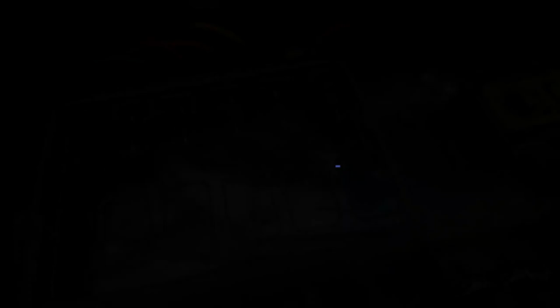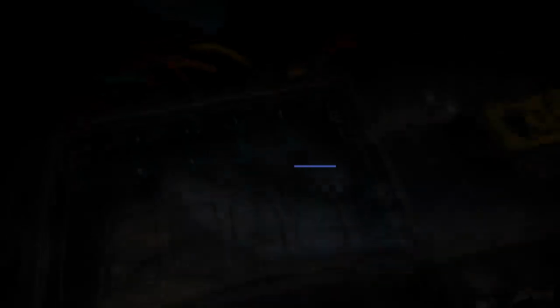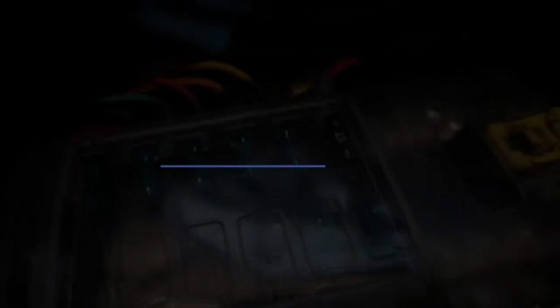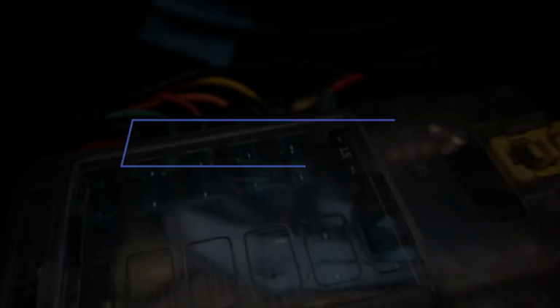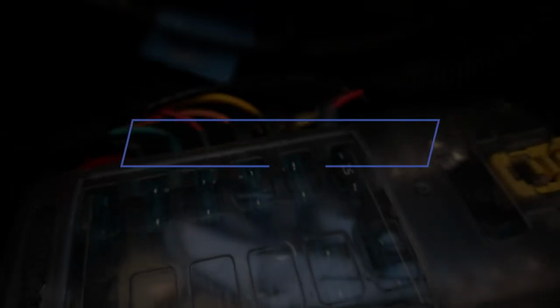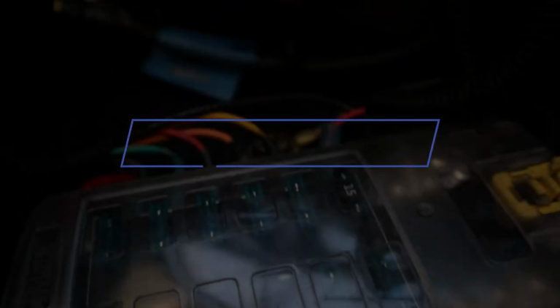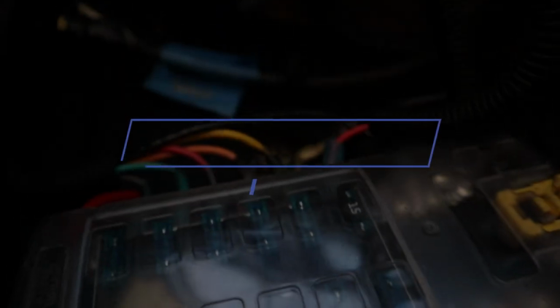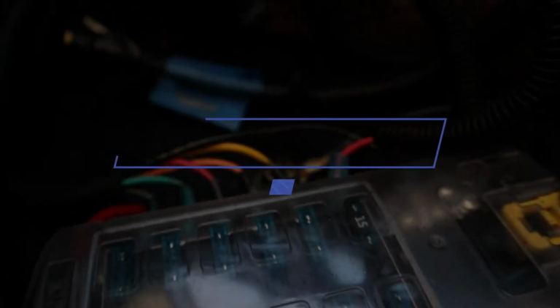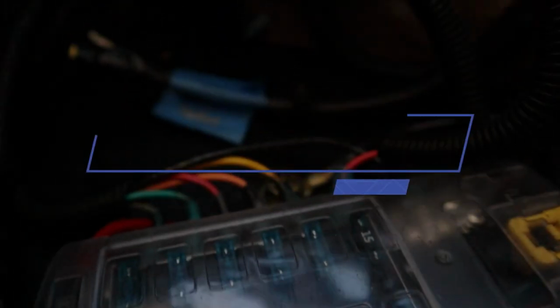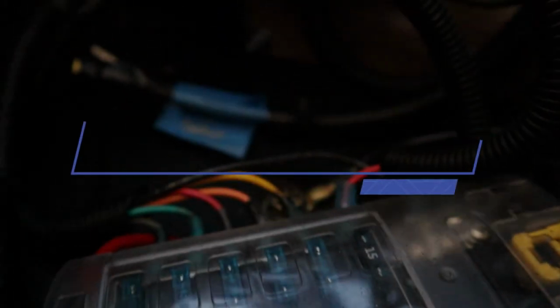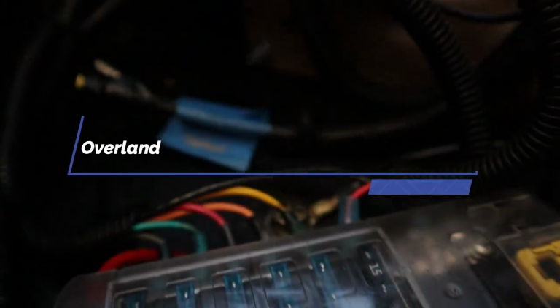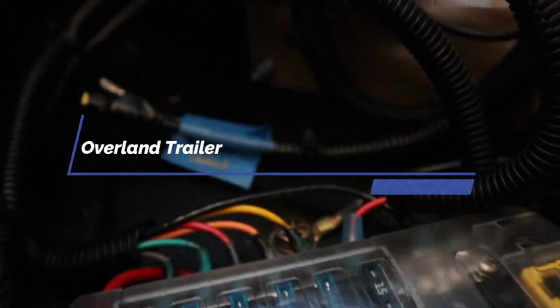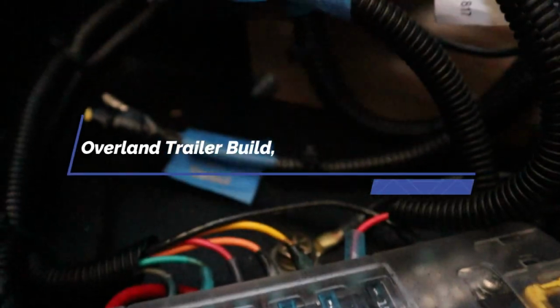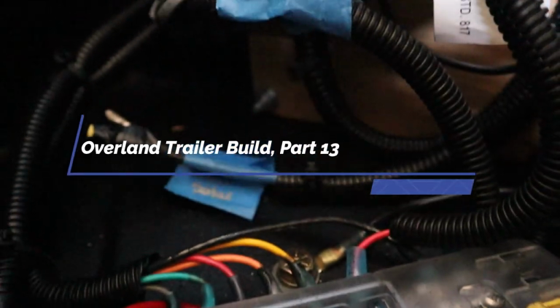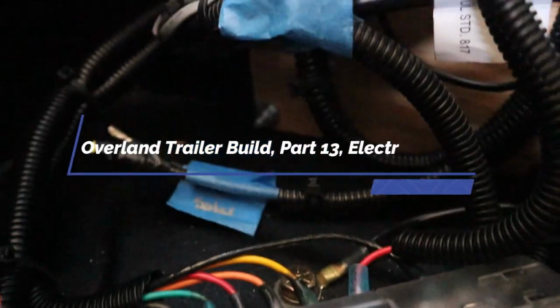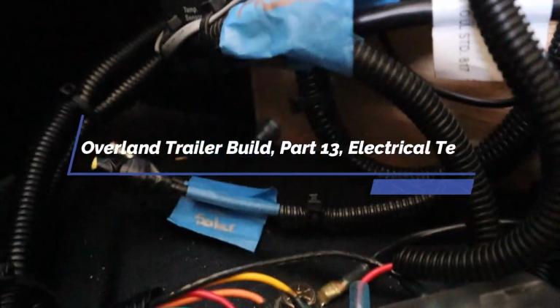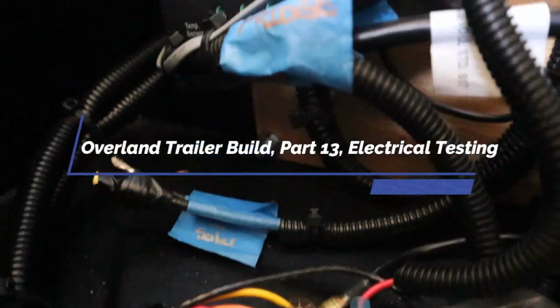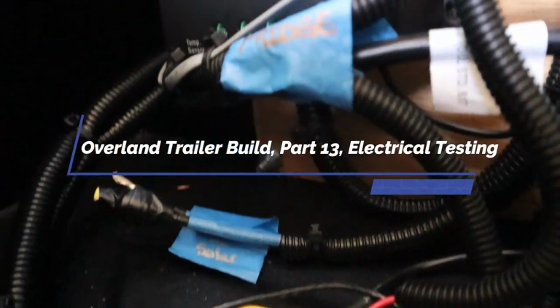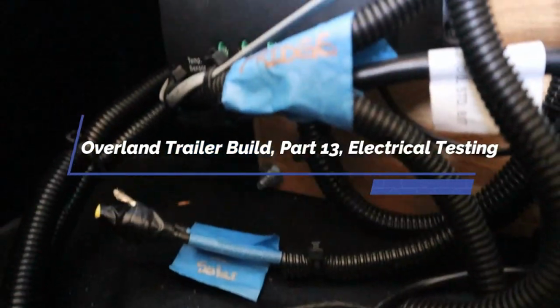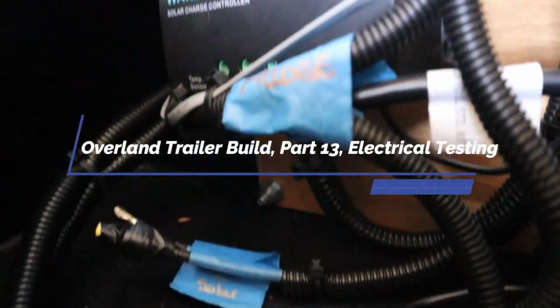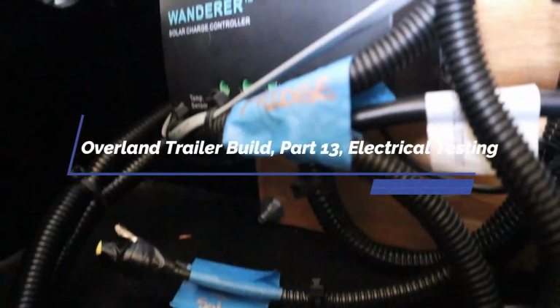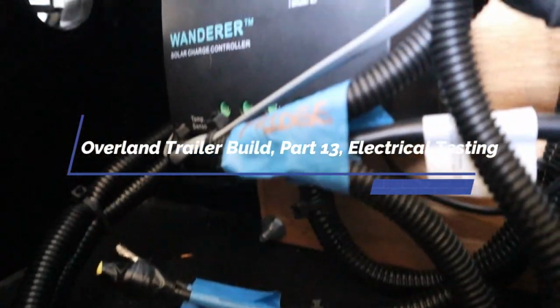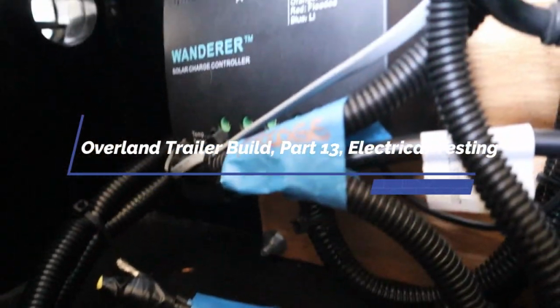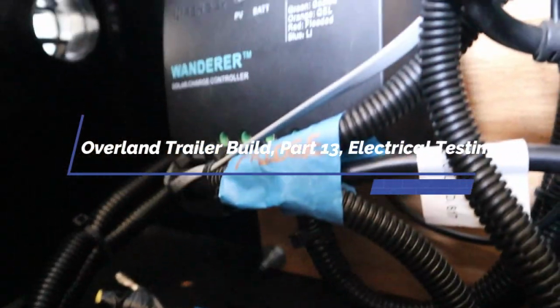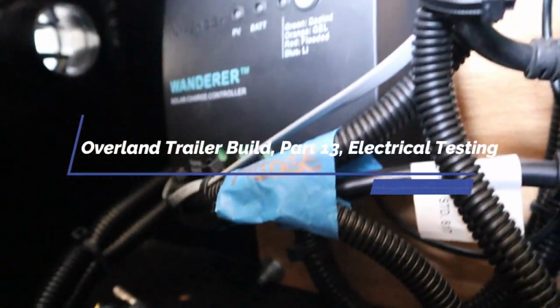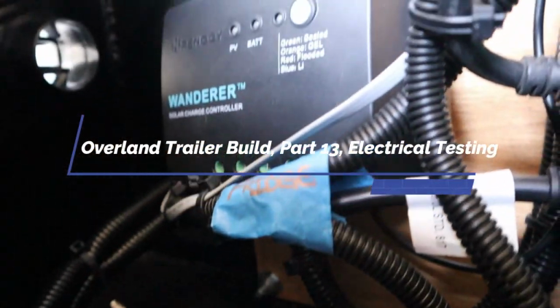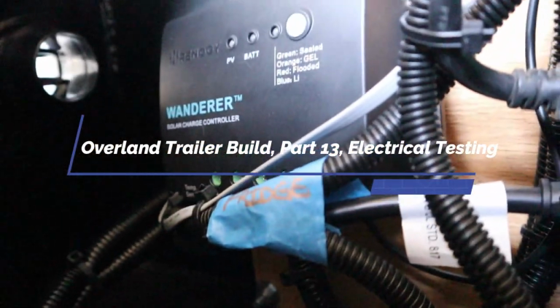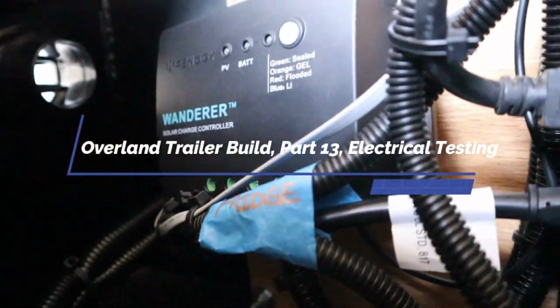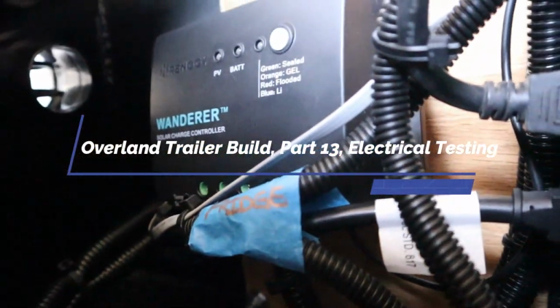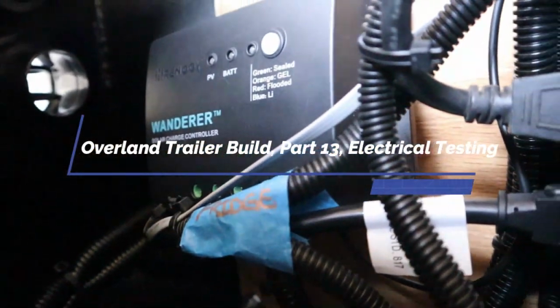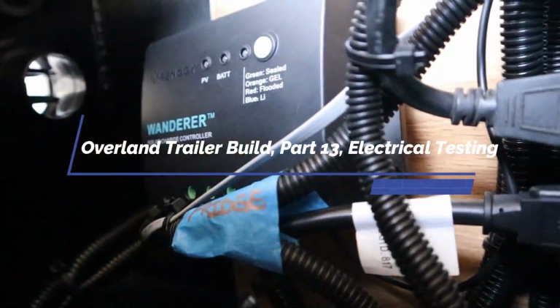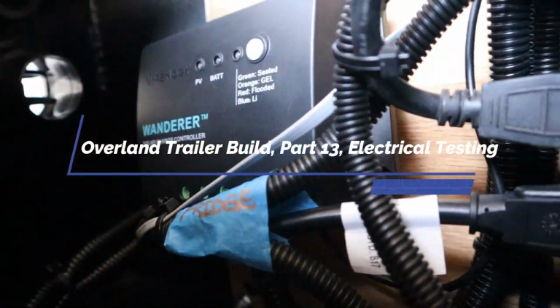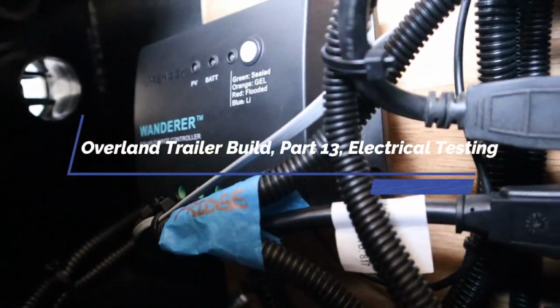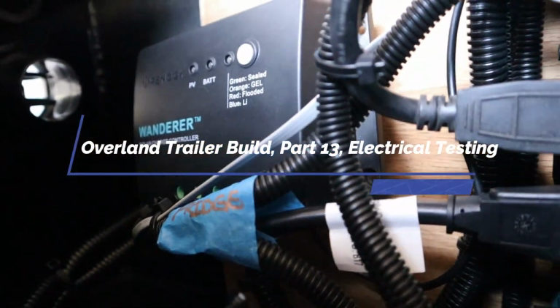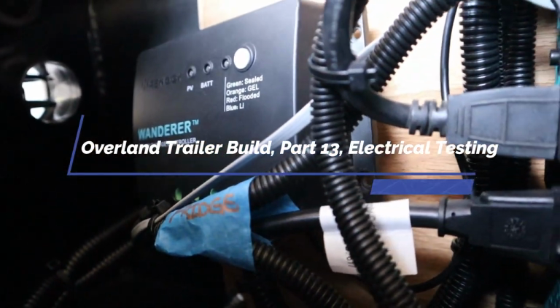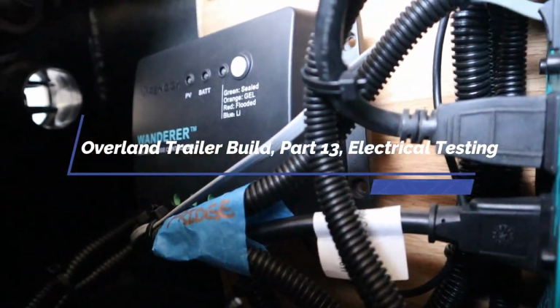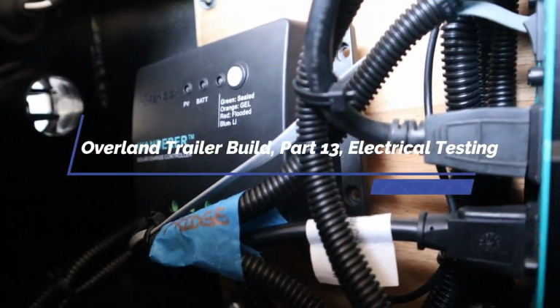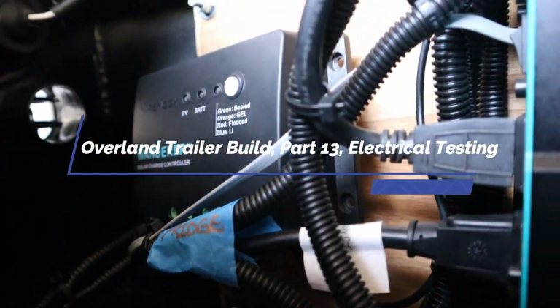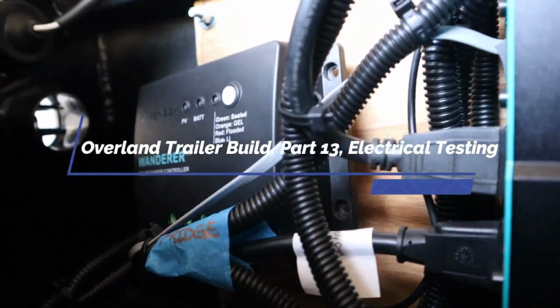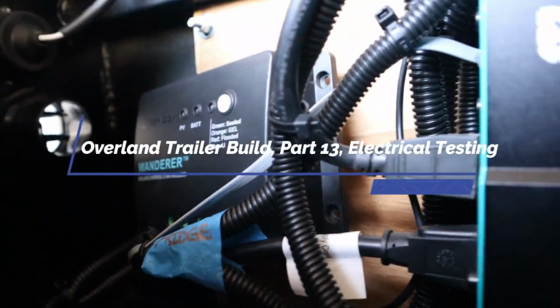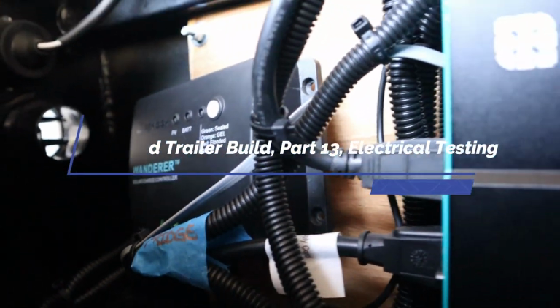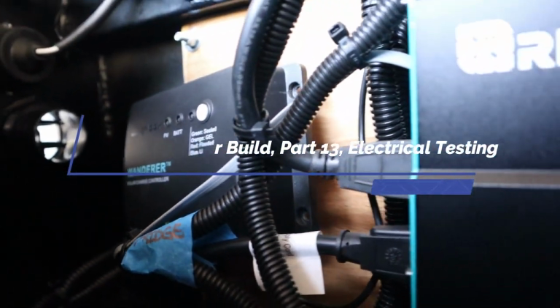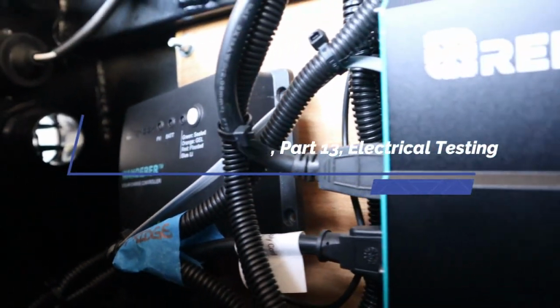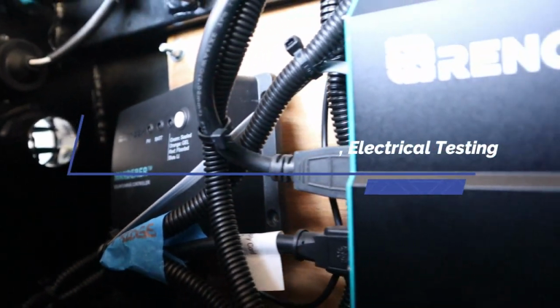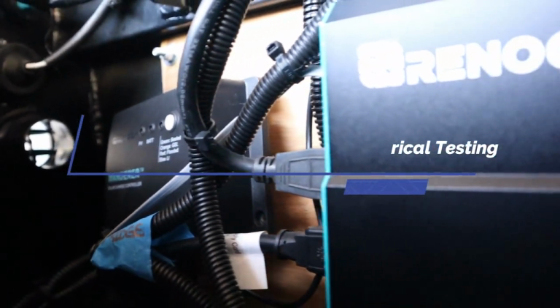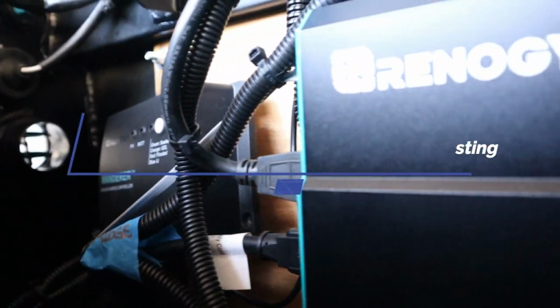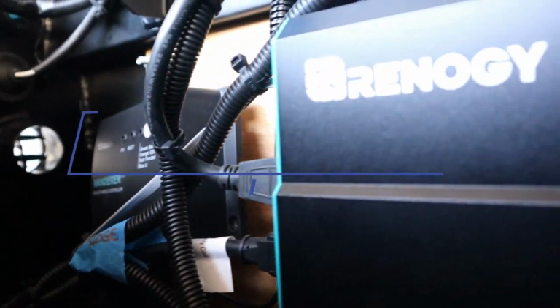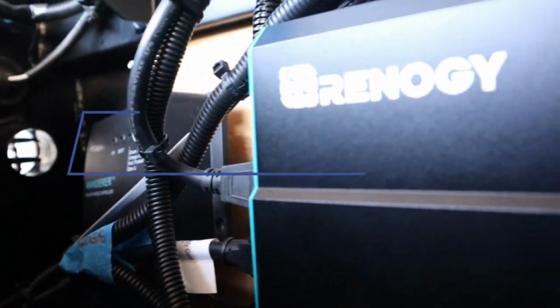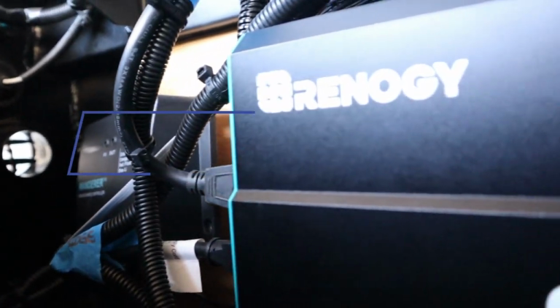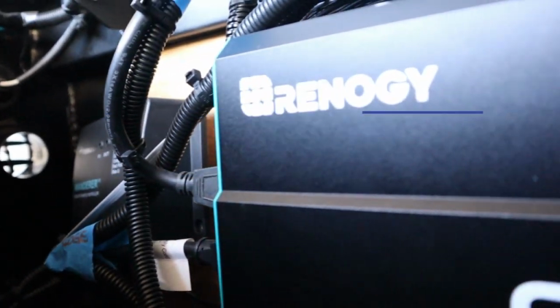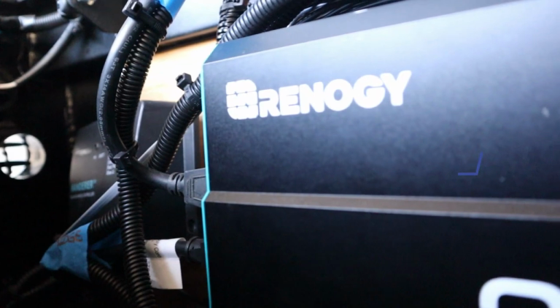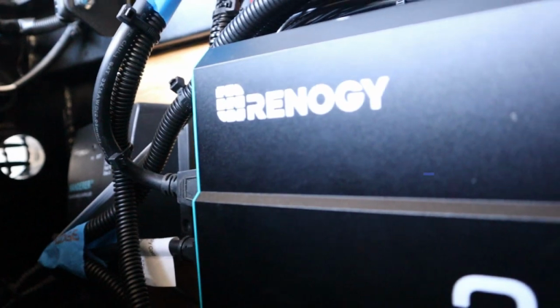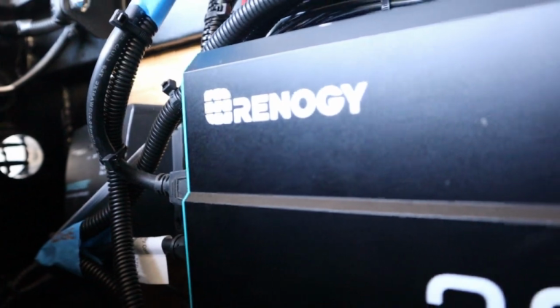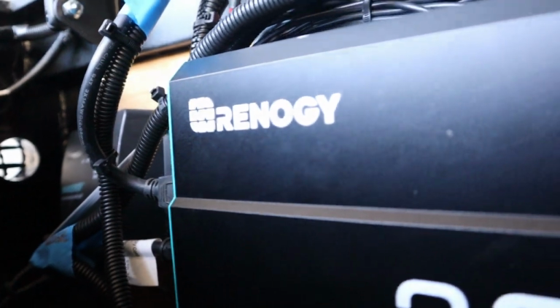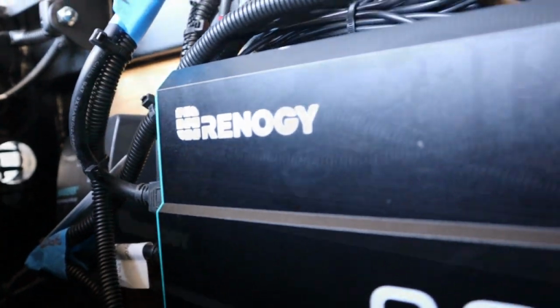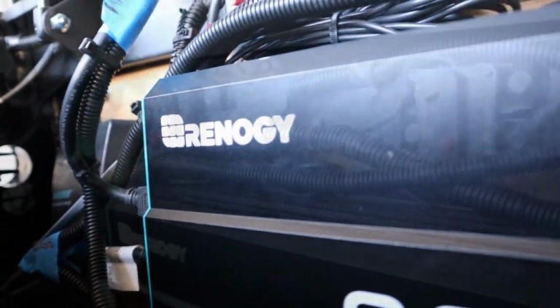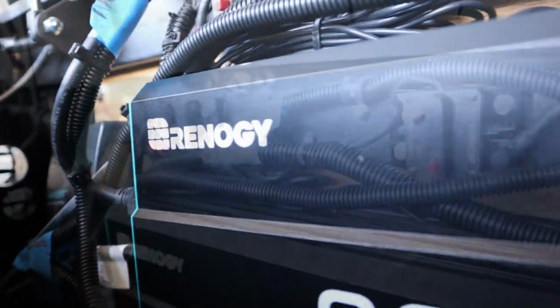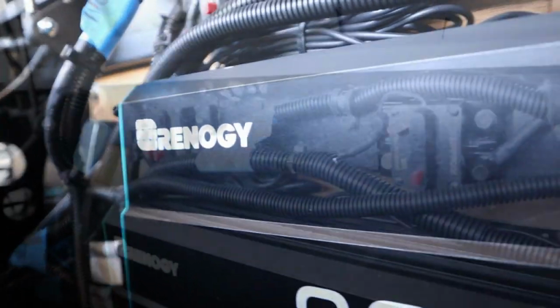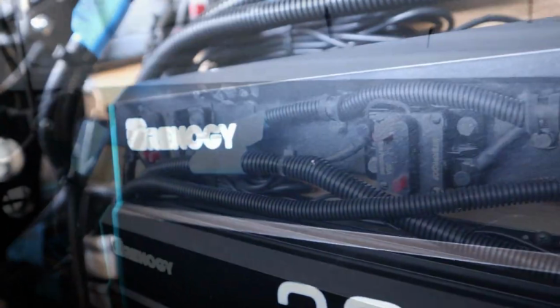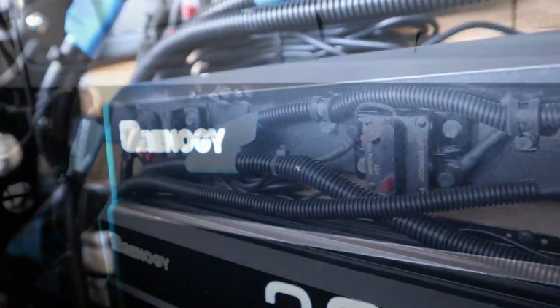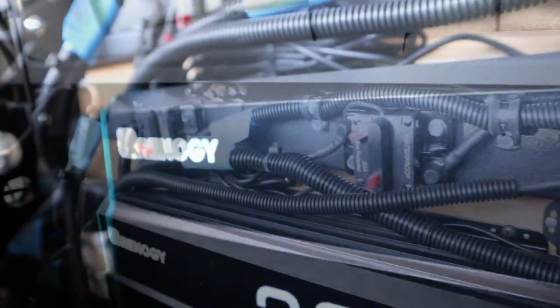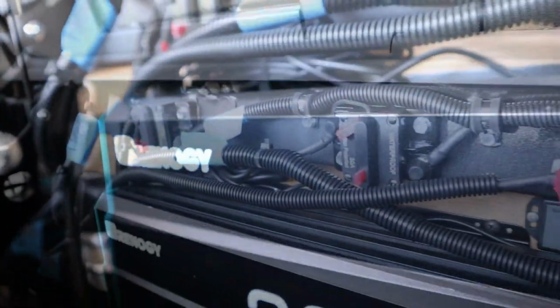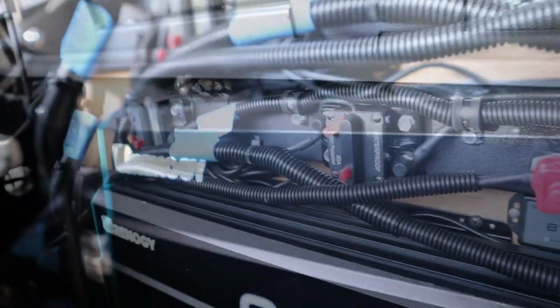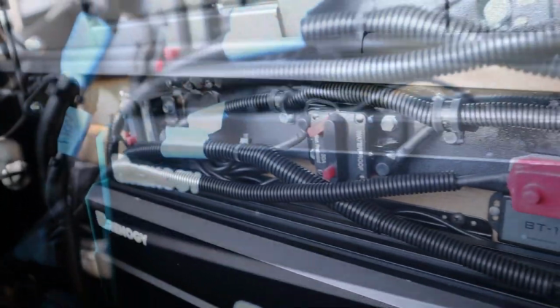Welcome back everybody — today is a big day. We're testing all the electrical components inside the trailer, so stick around.